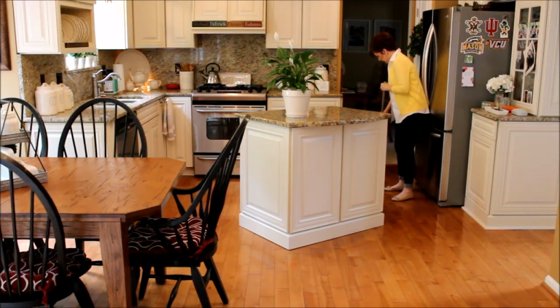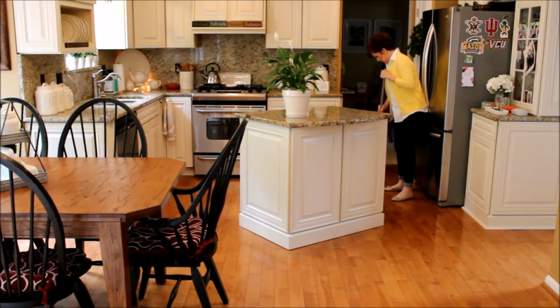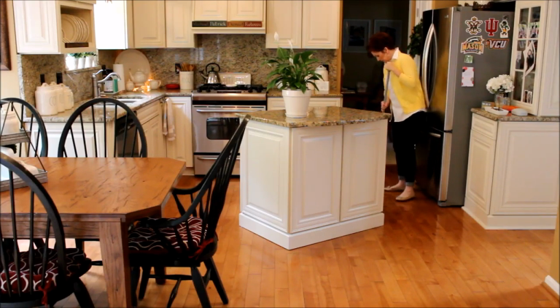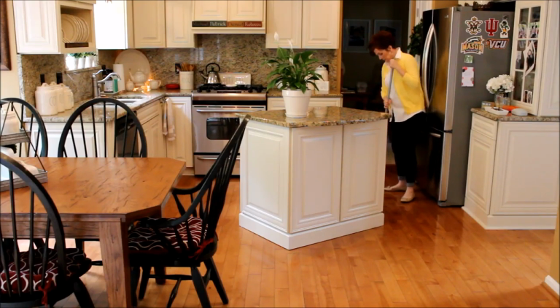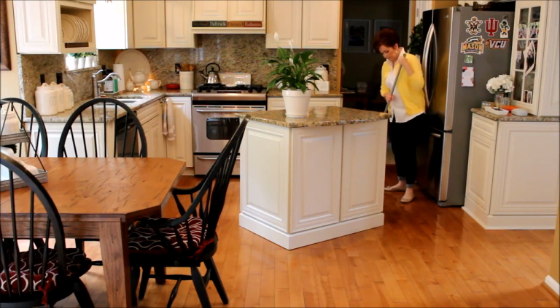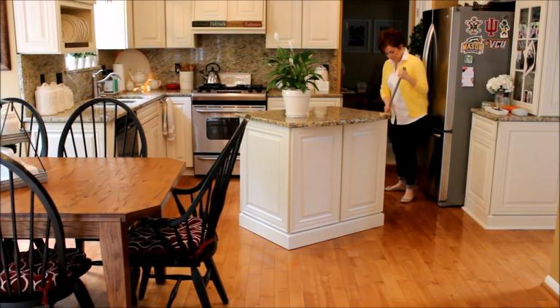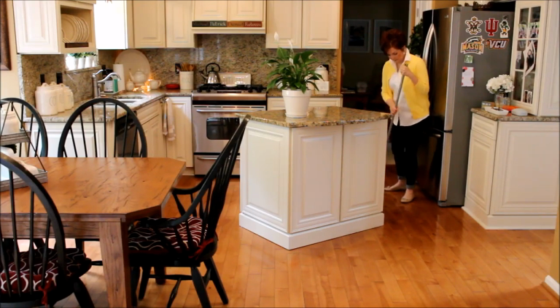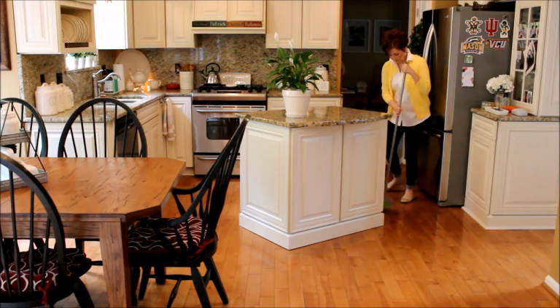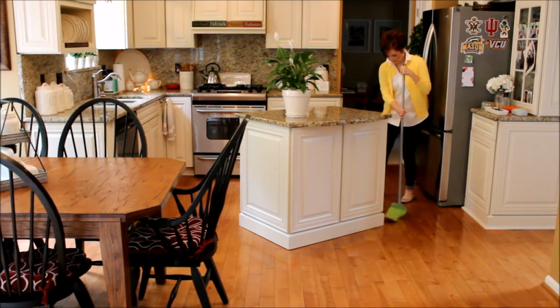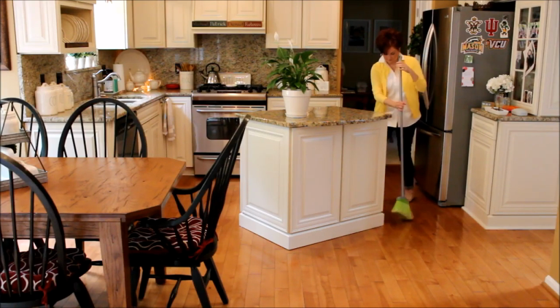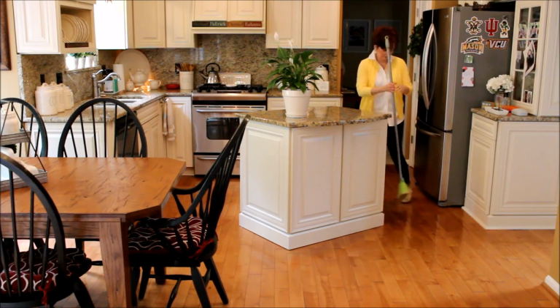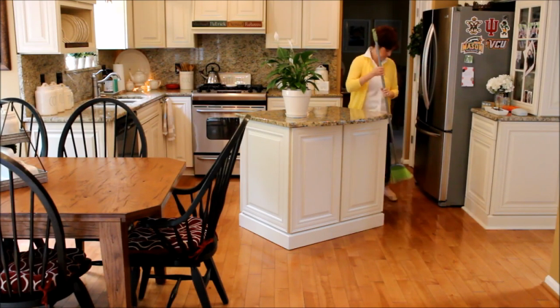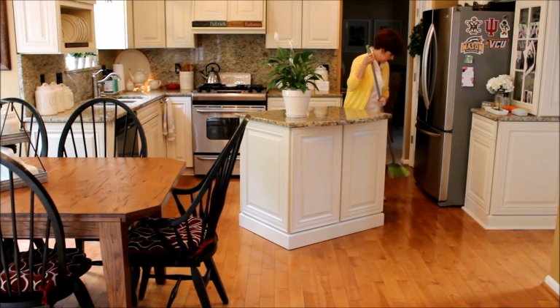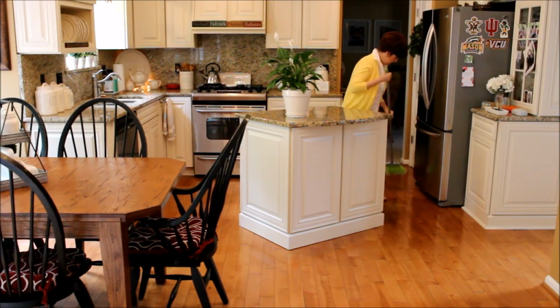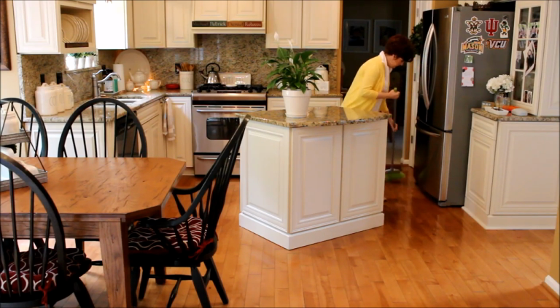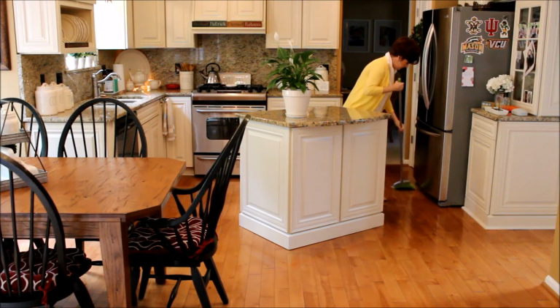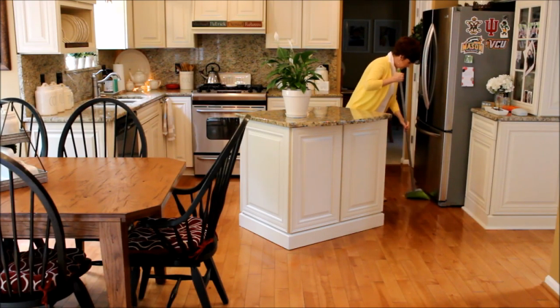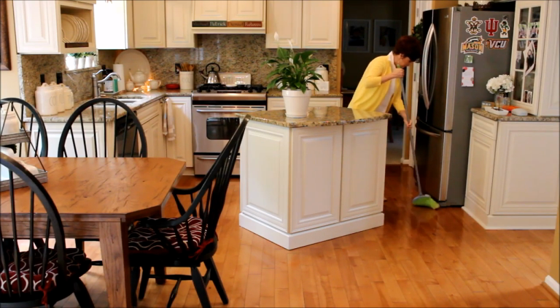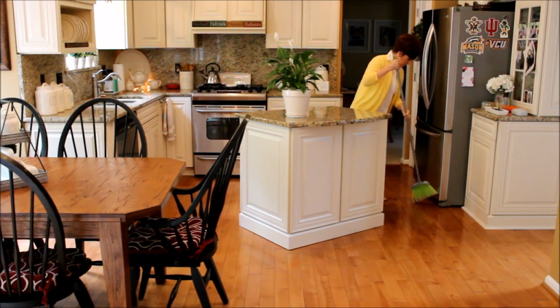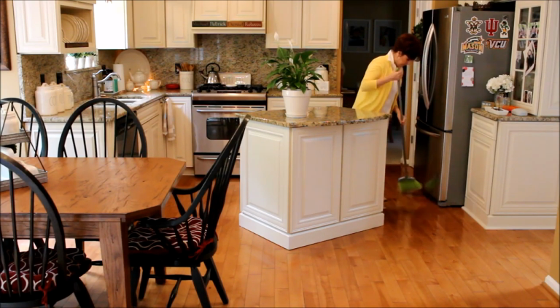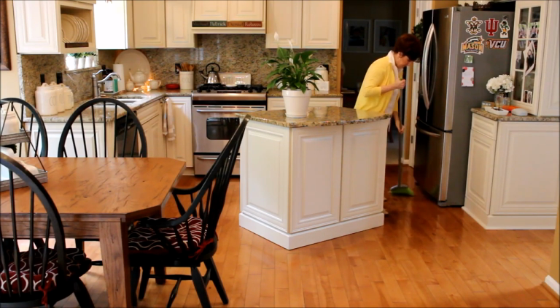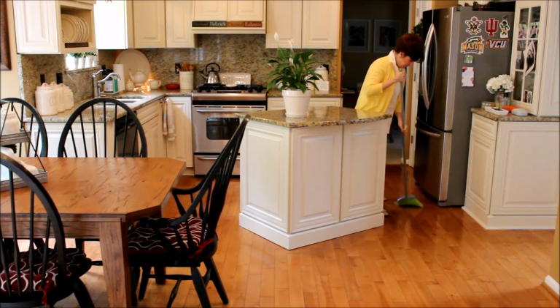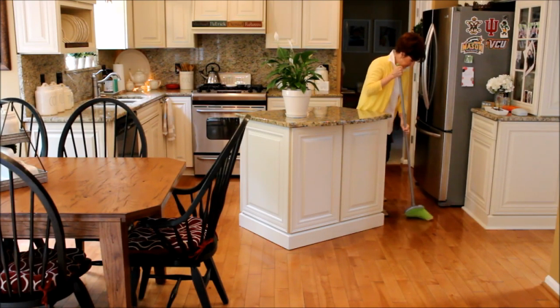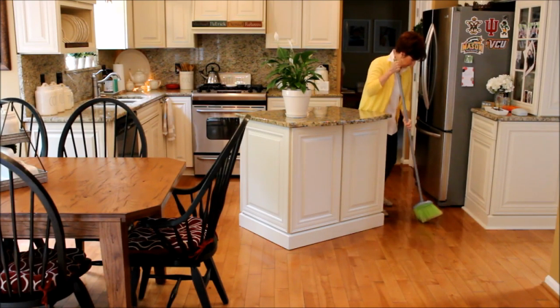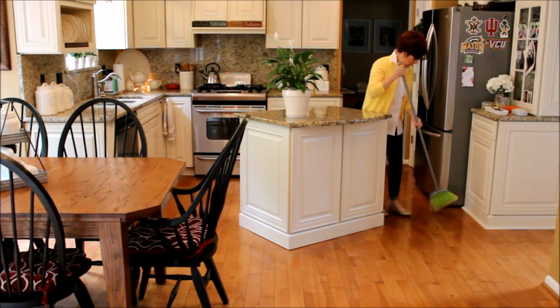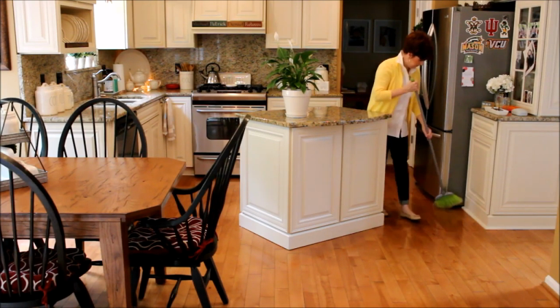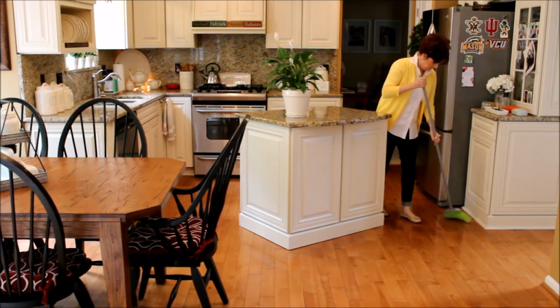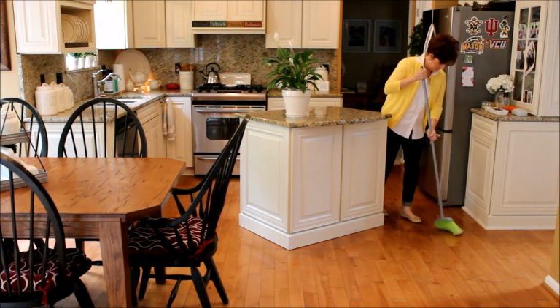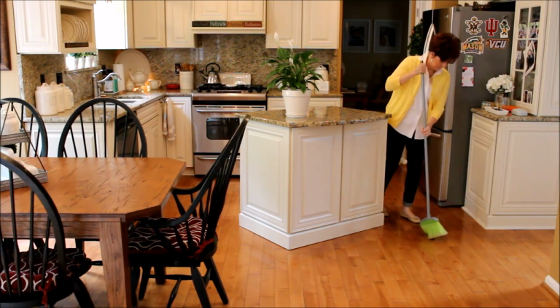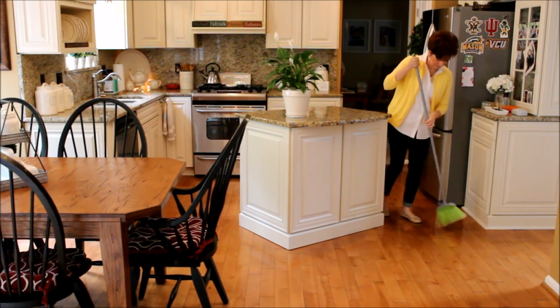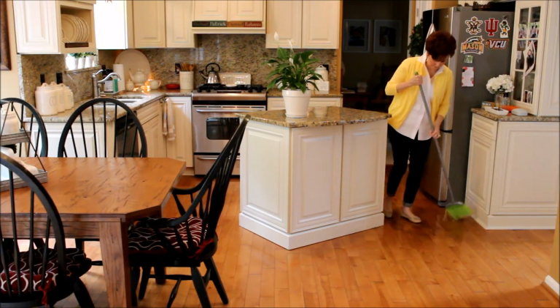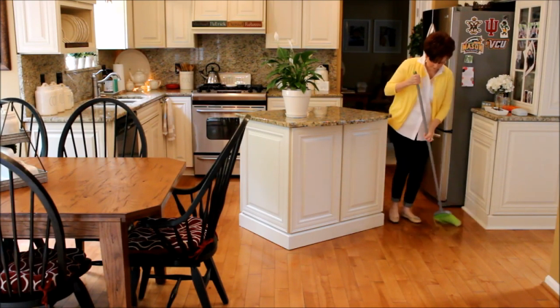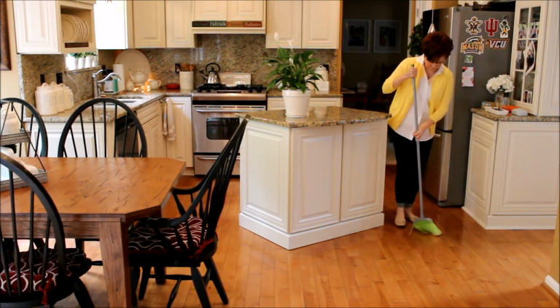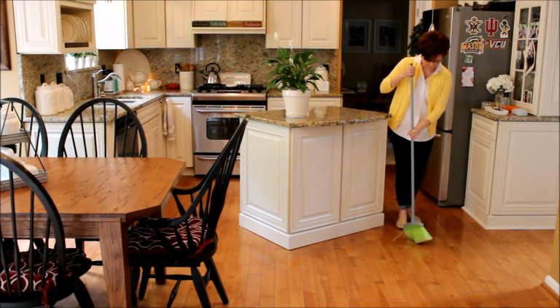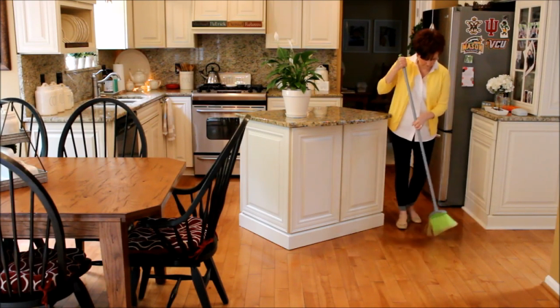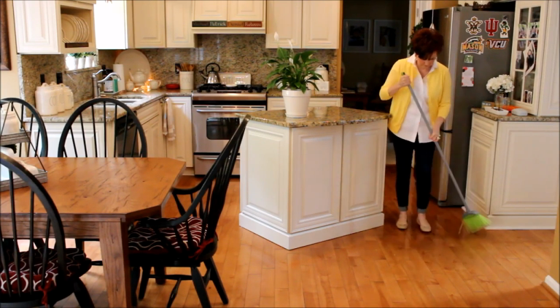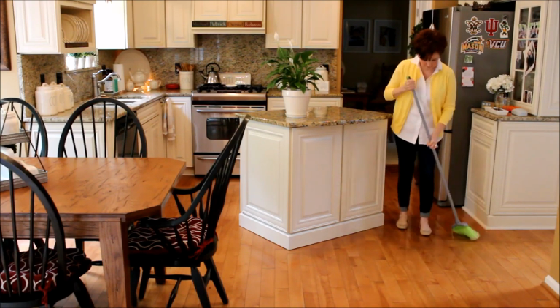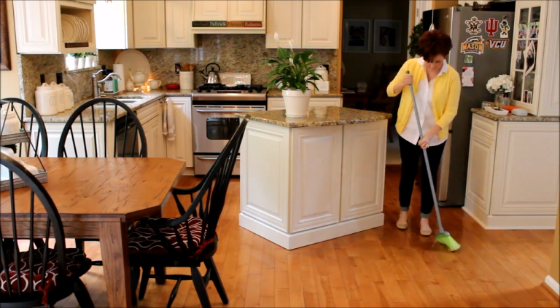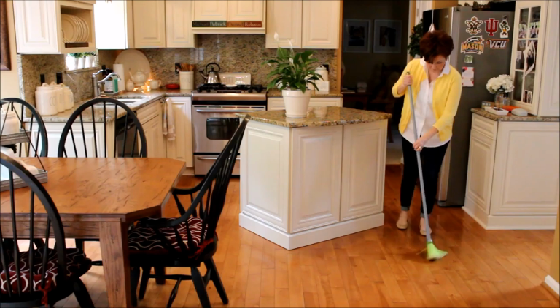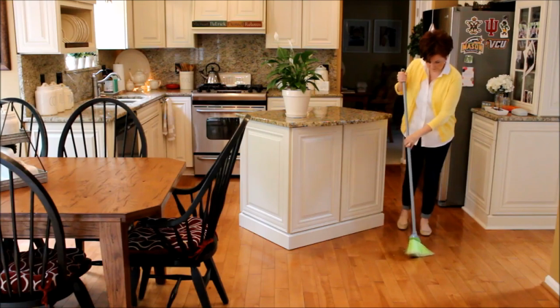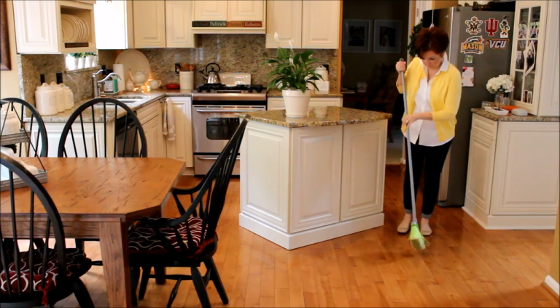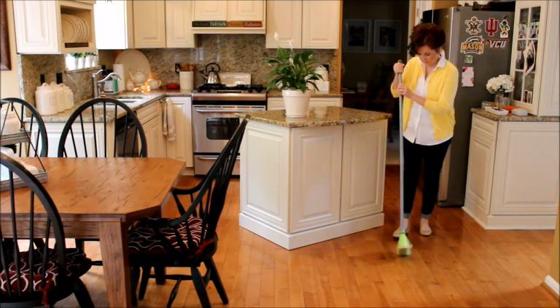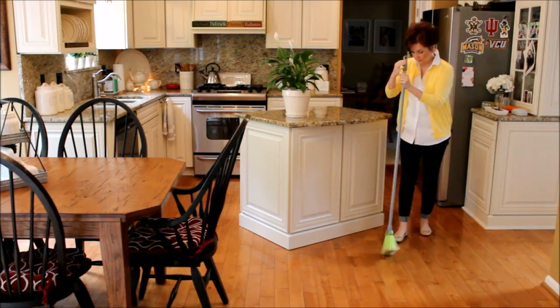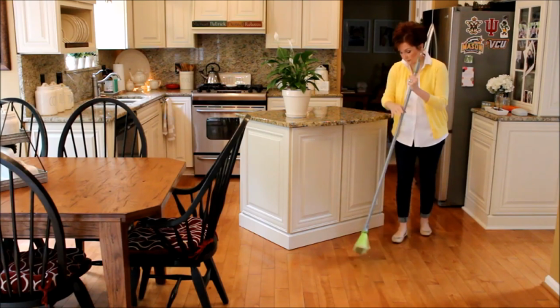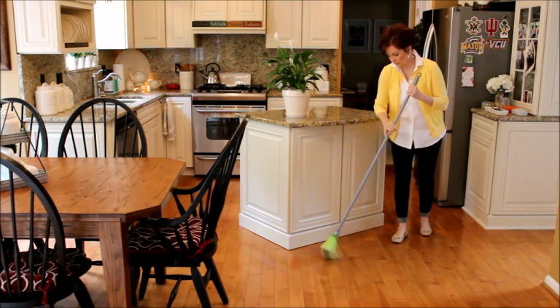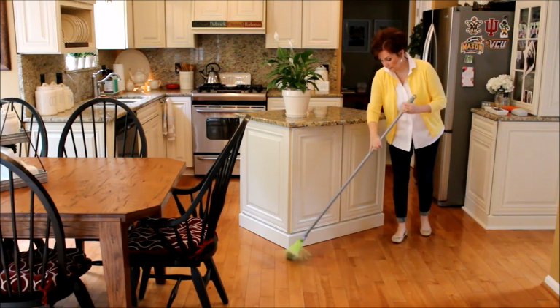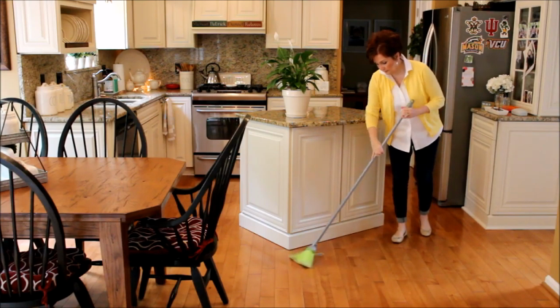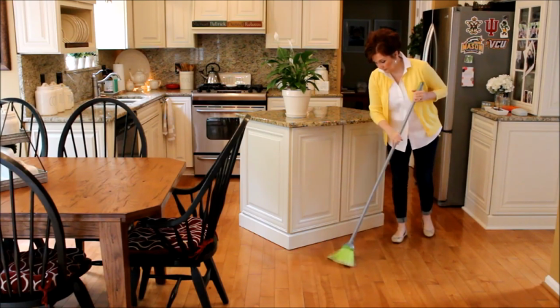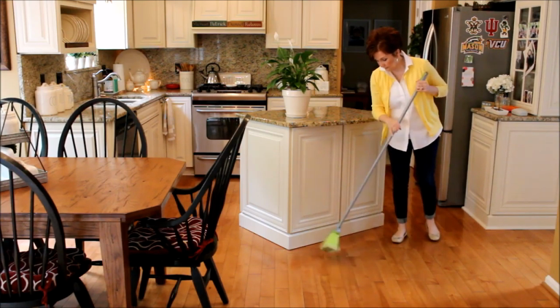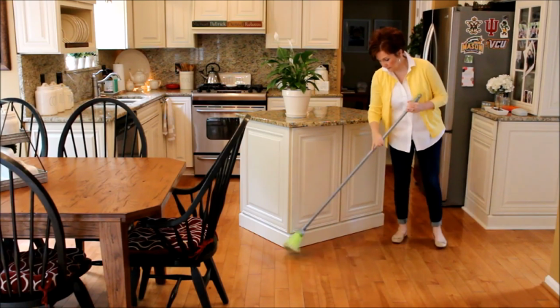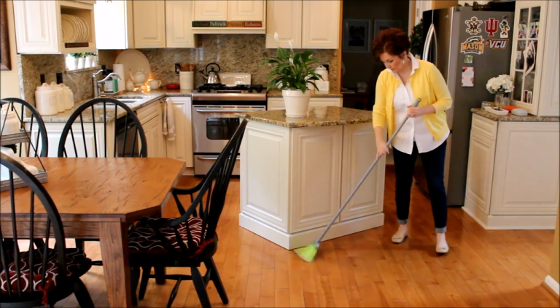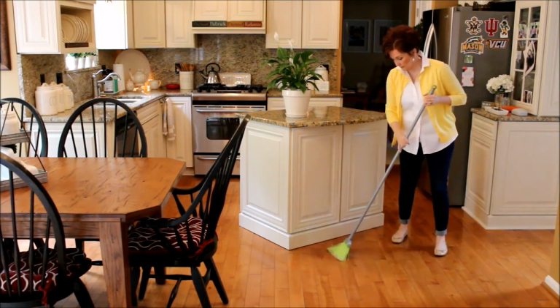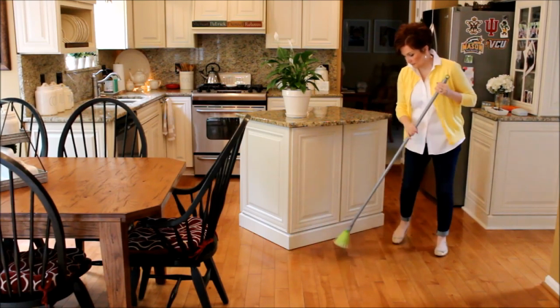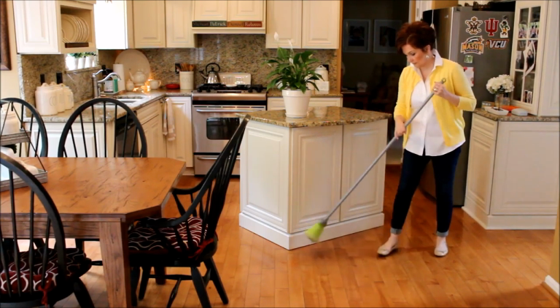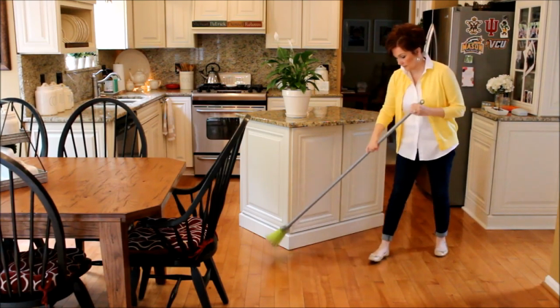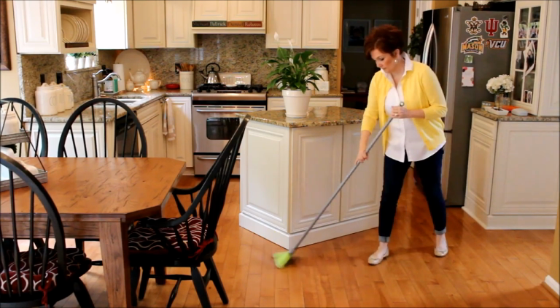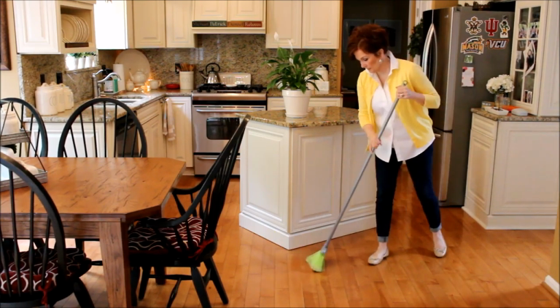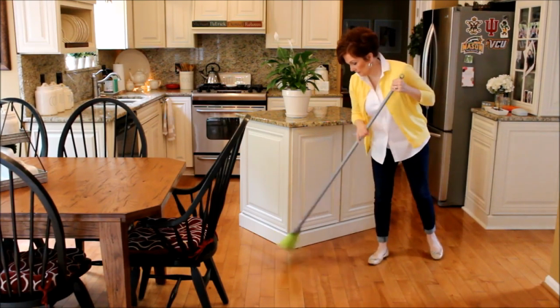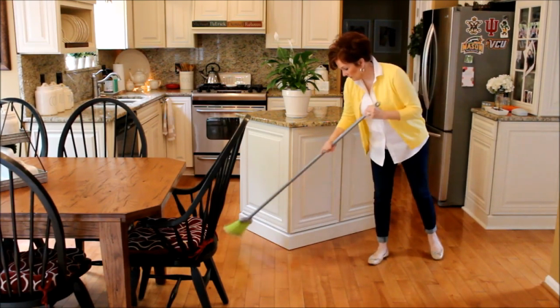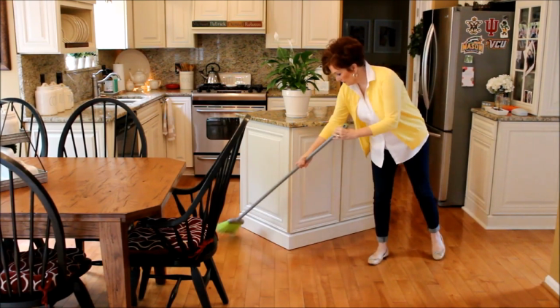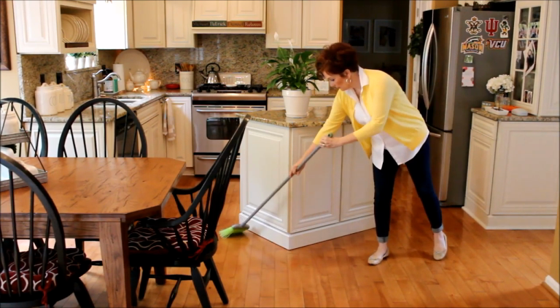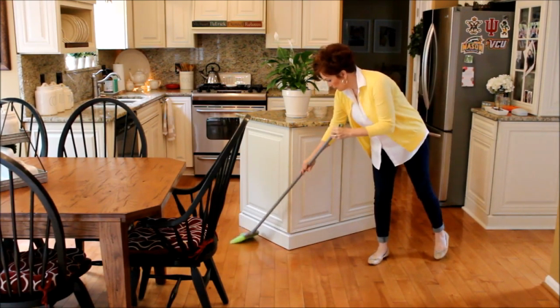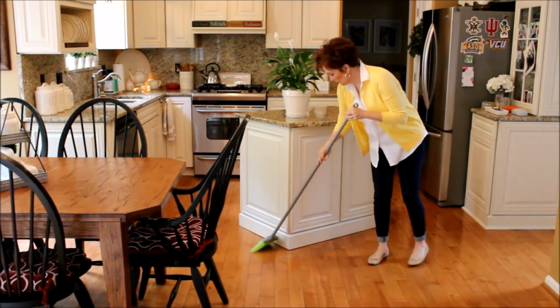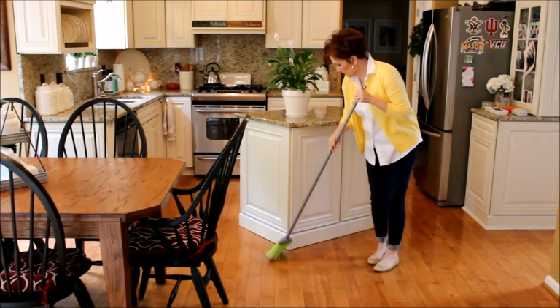The floors get a quick sweep, and then I wash it with my steam mop from Shark and wood floor cleaner from Method.